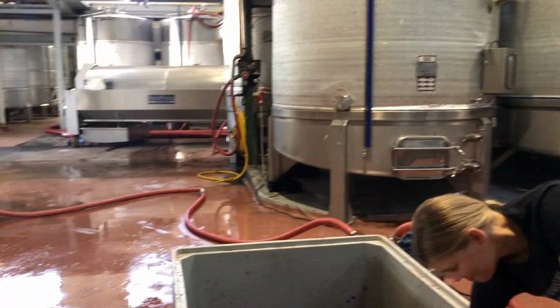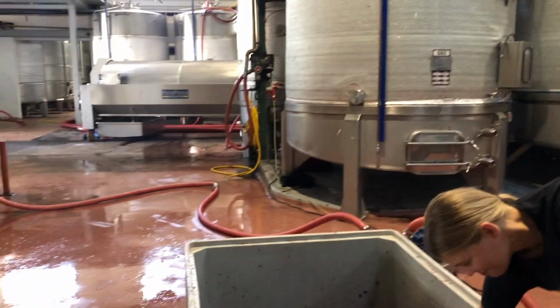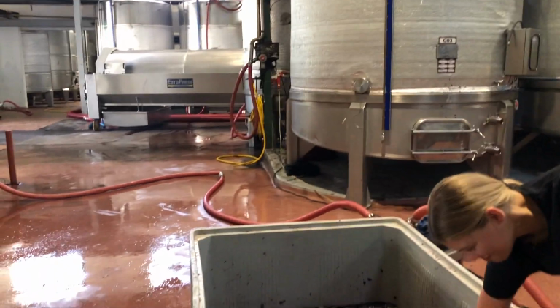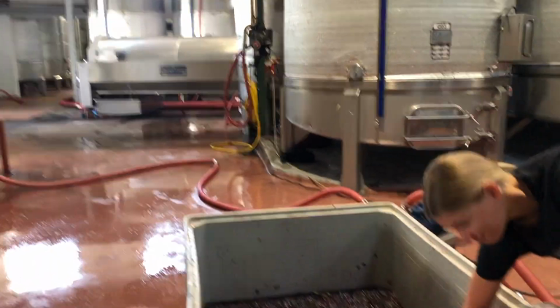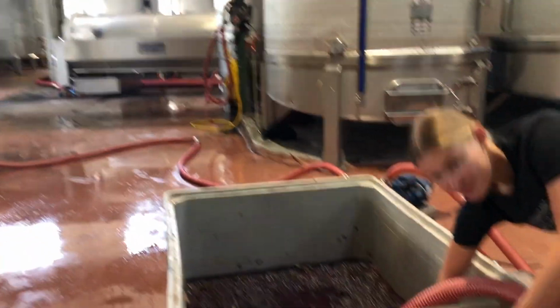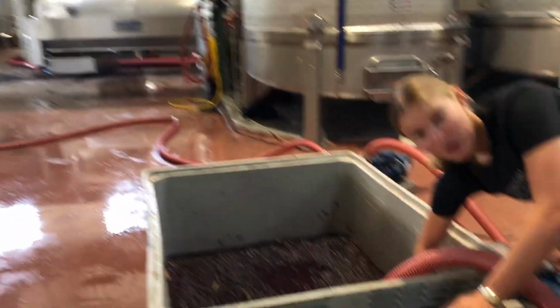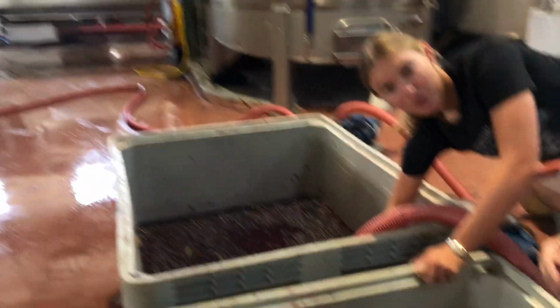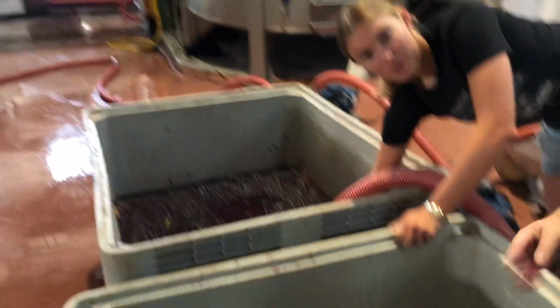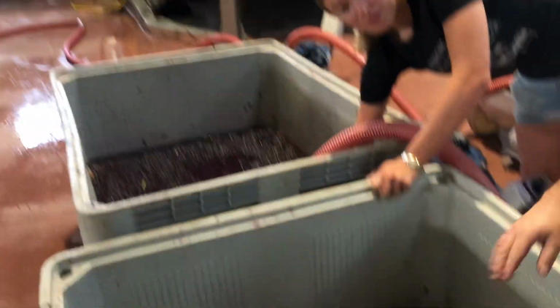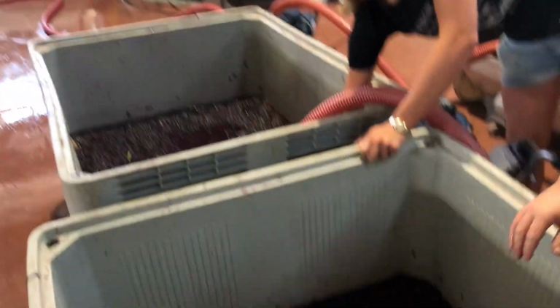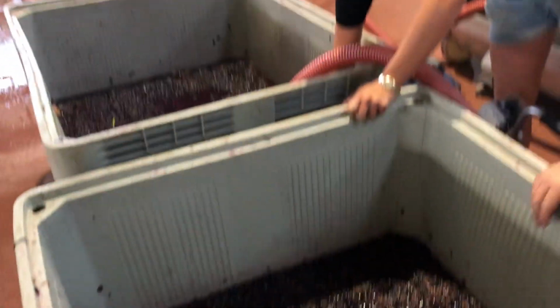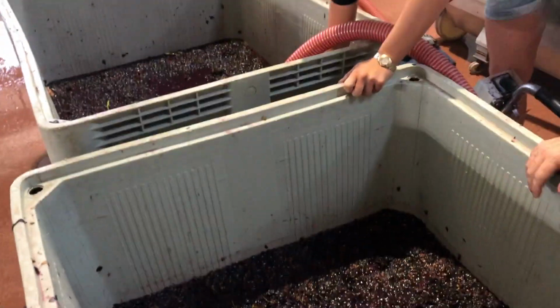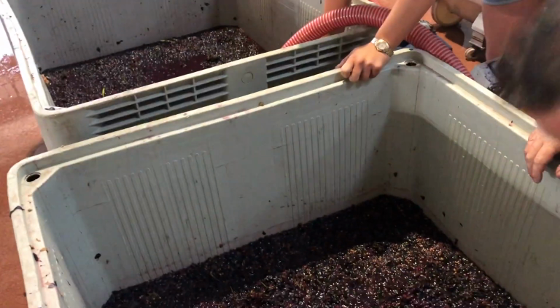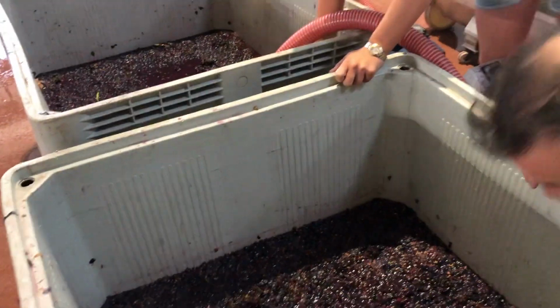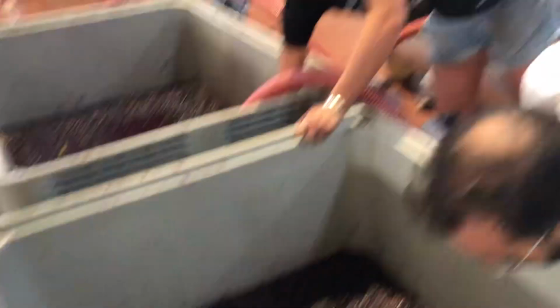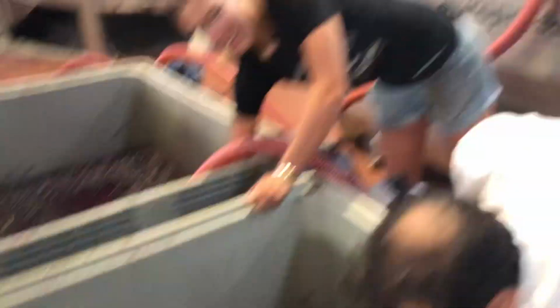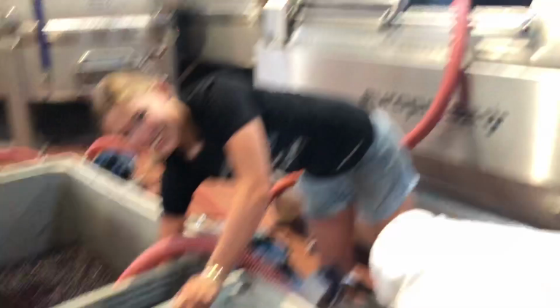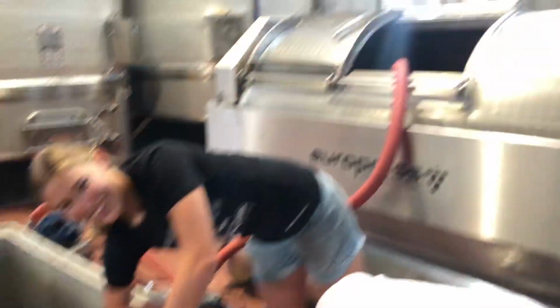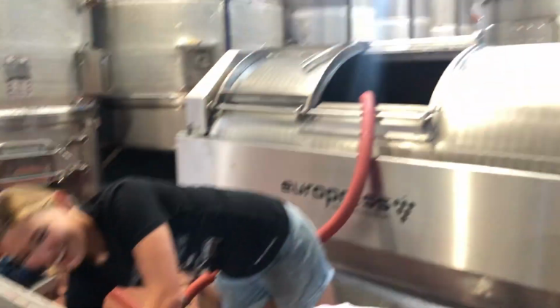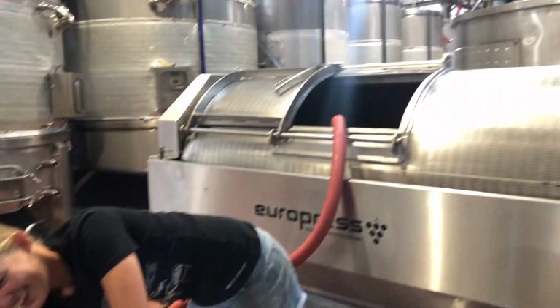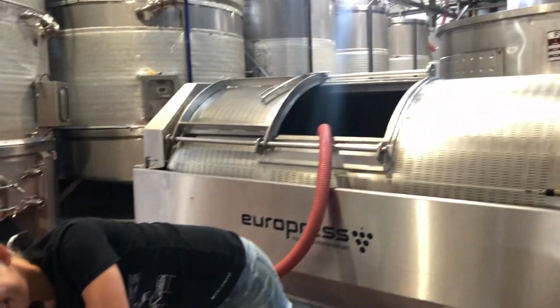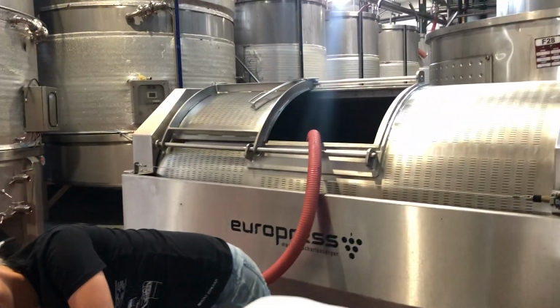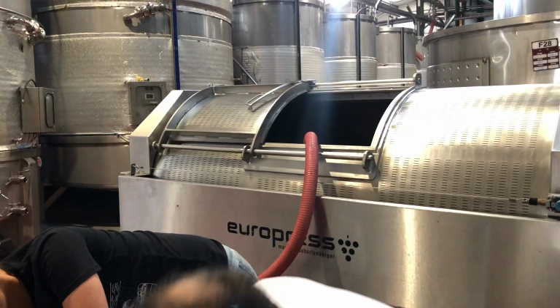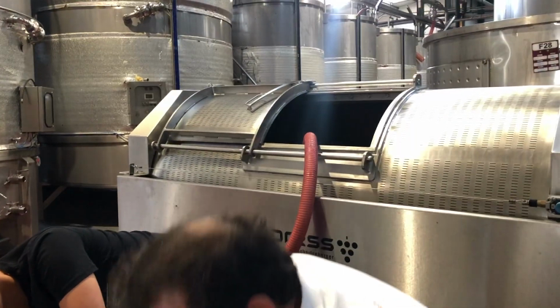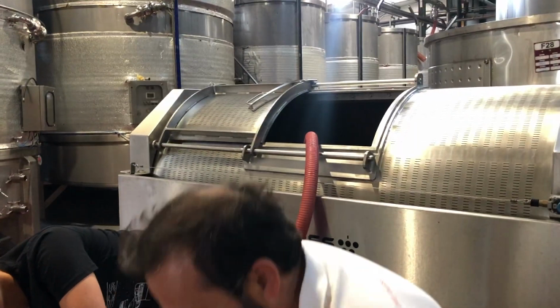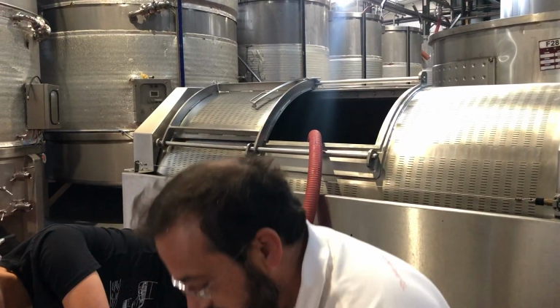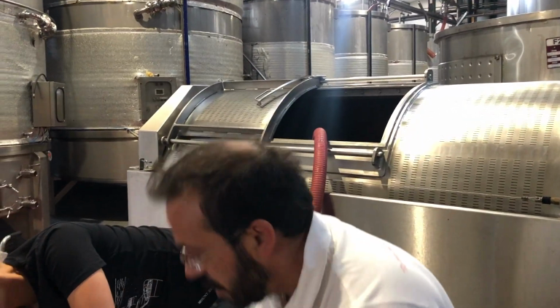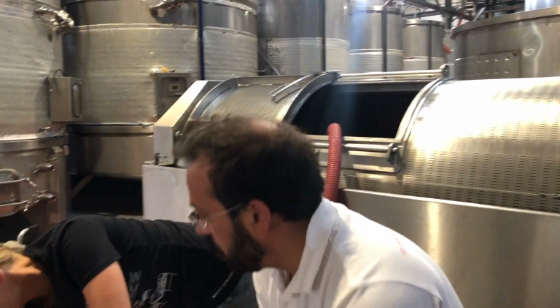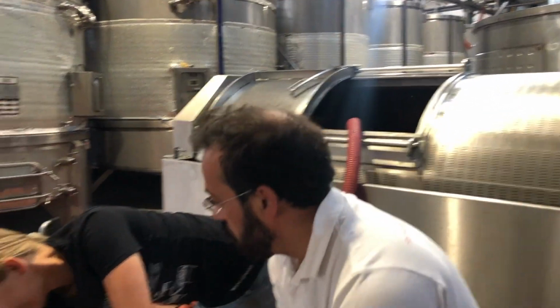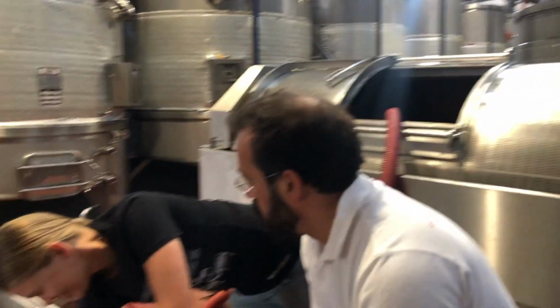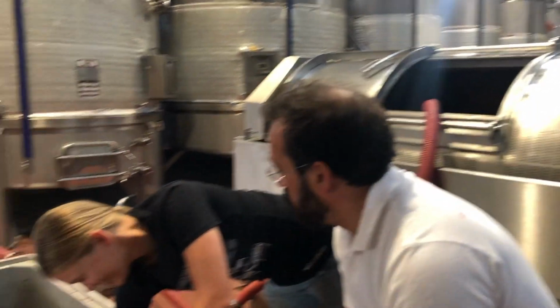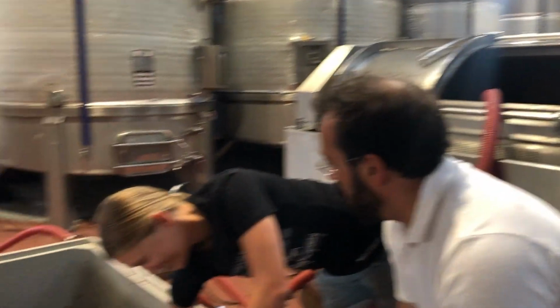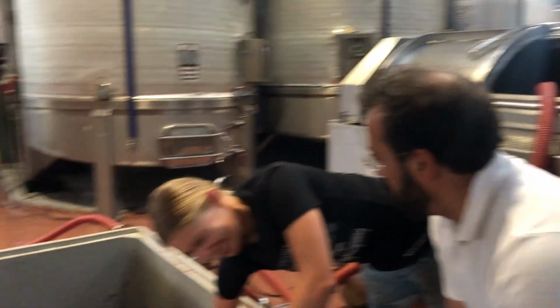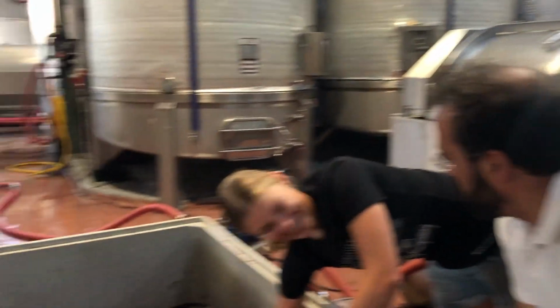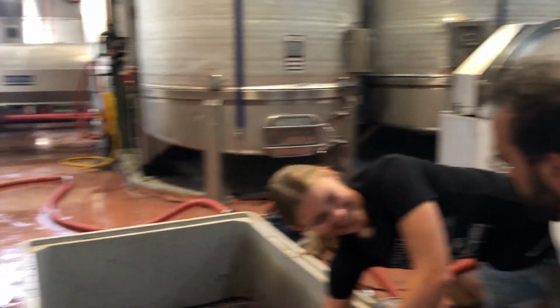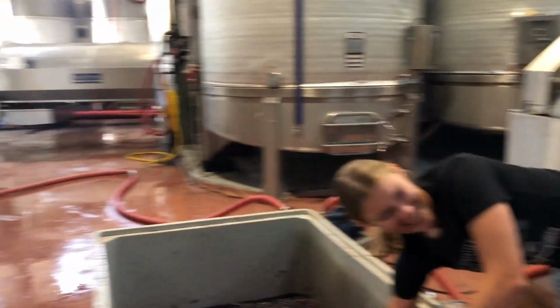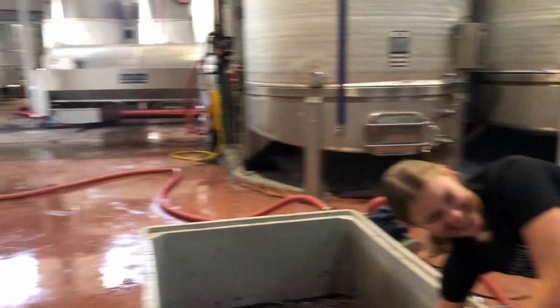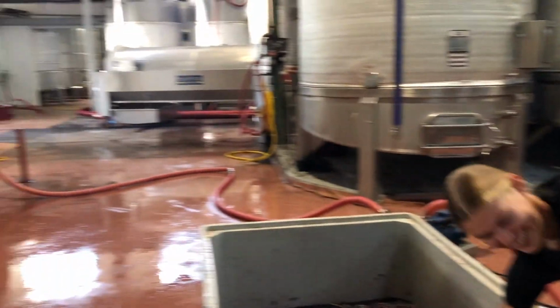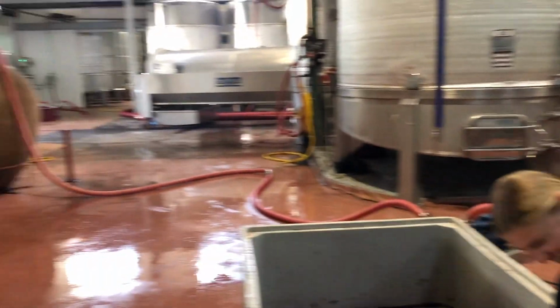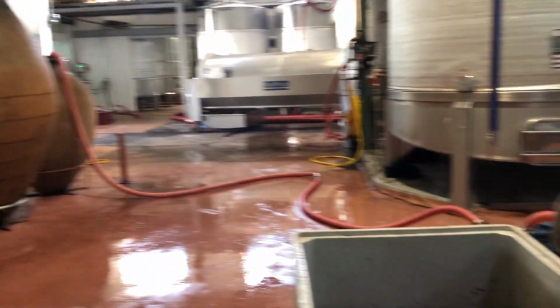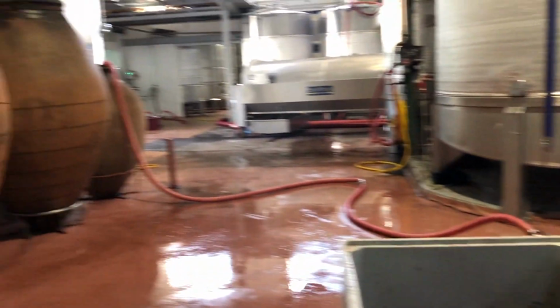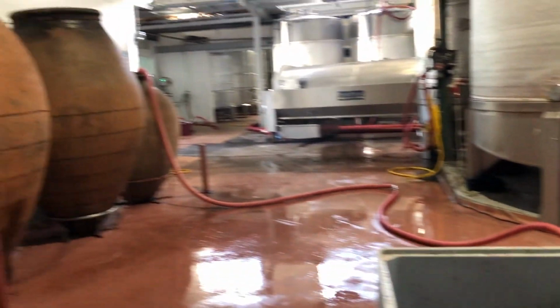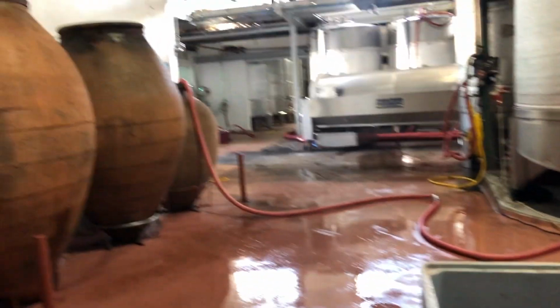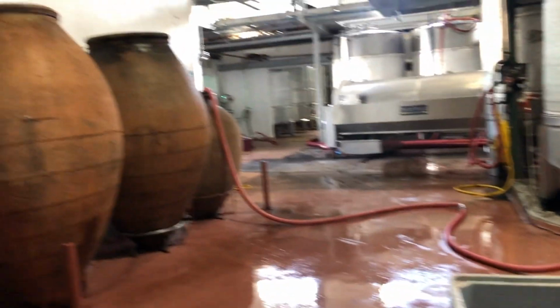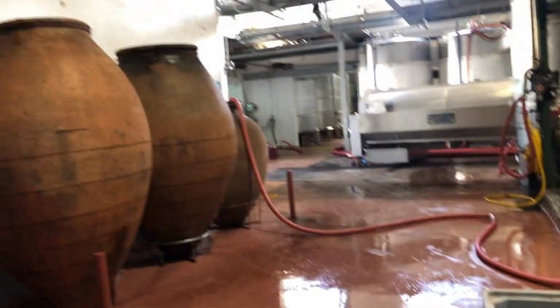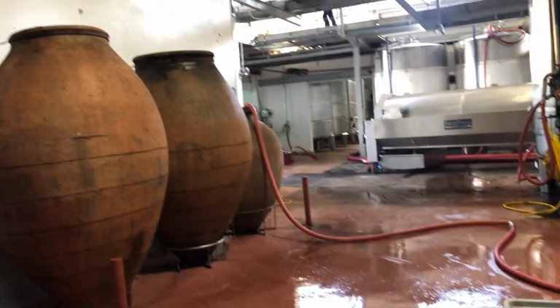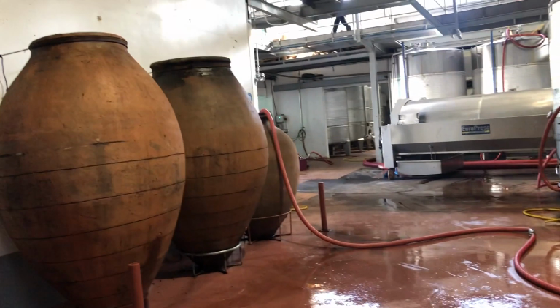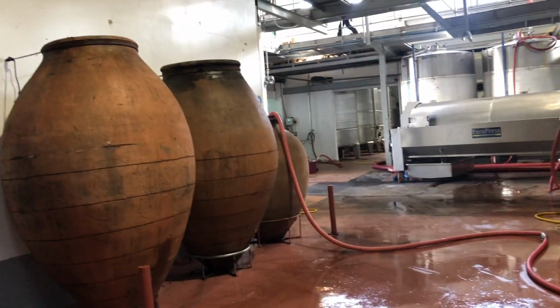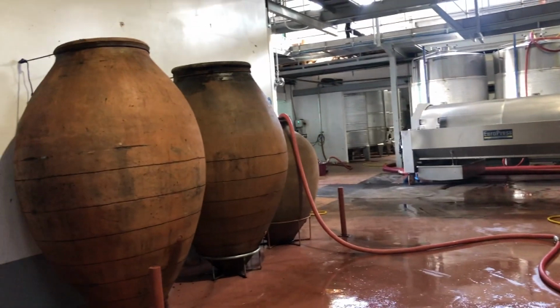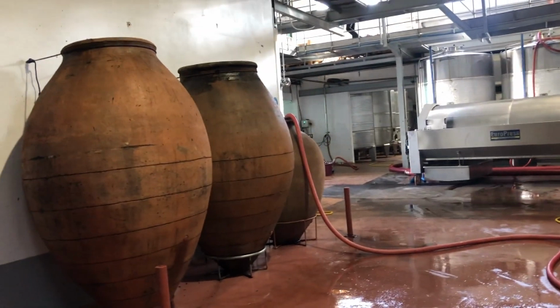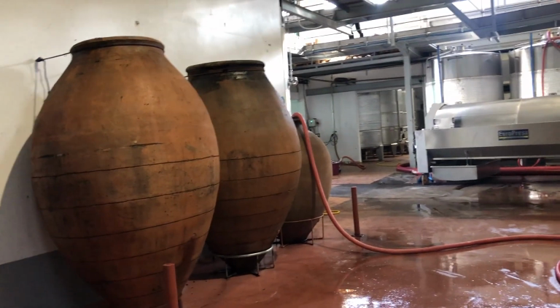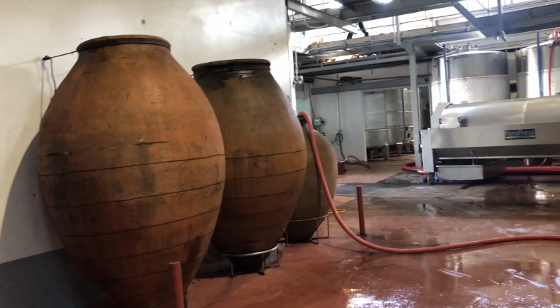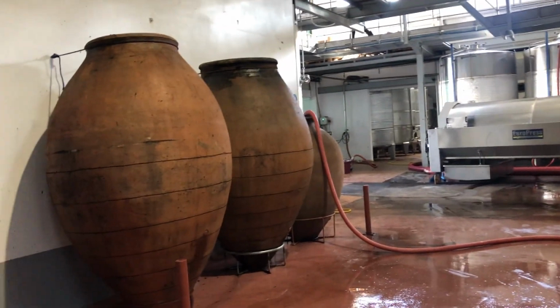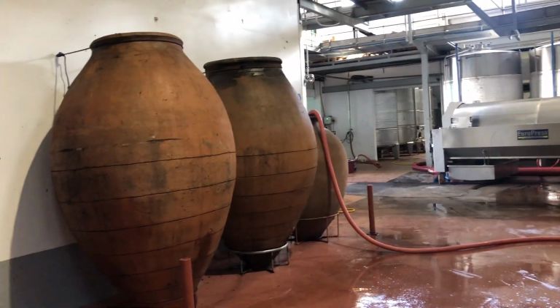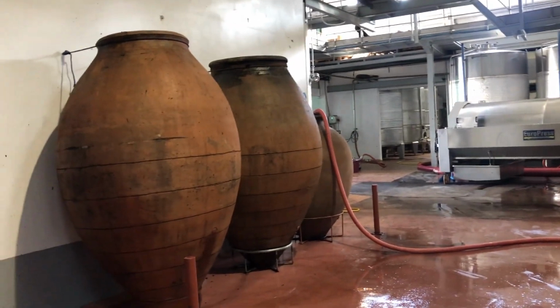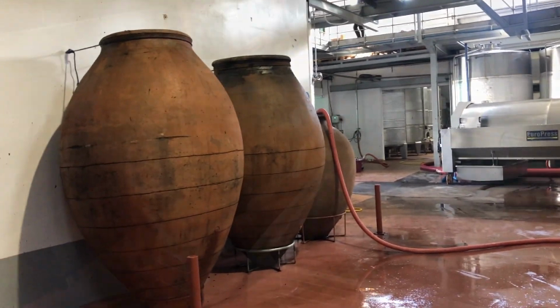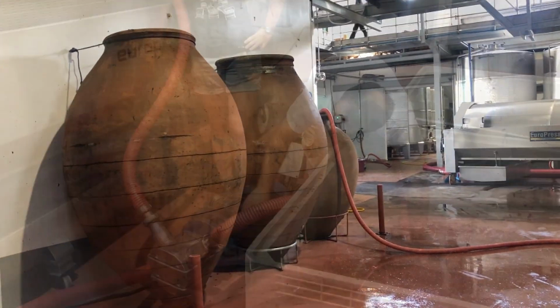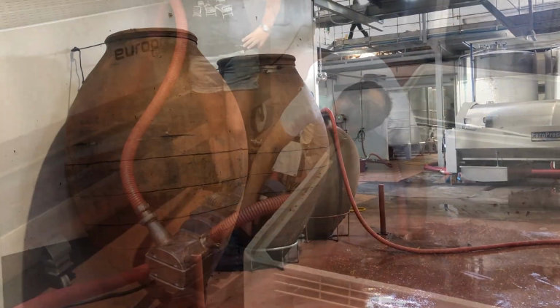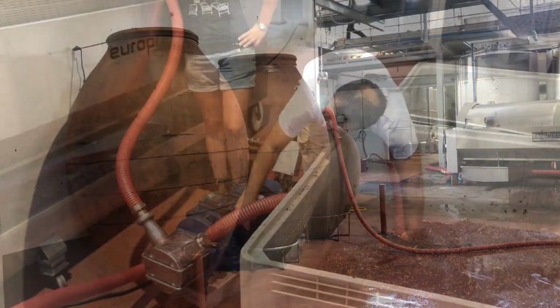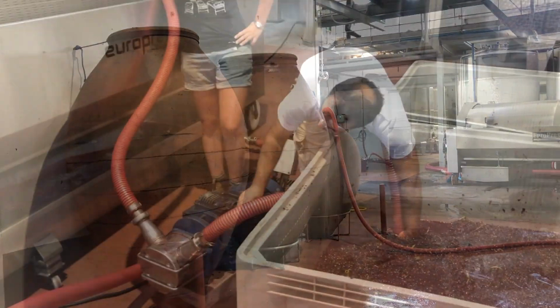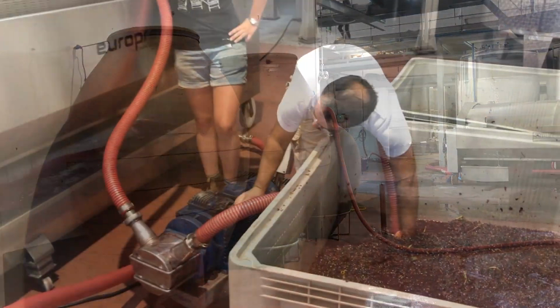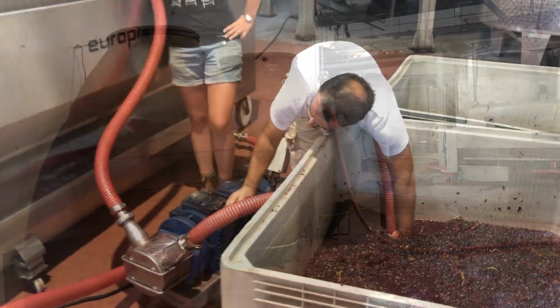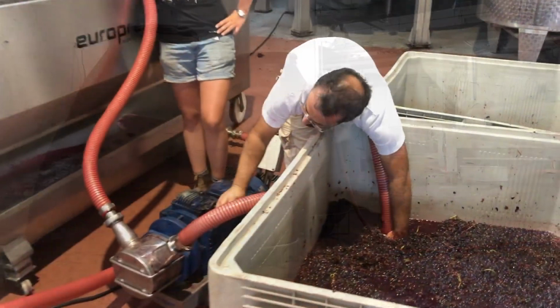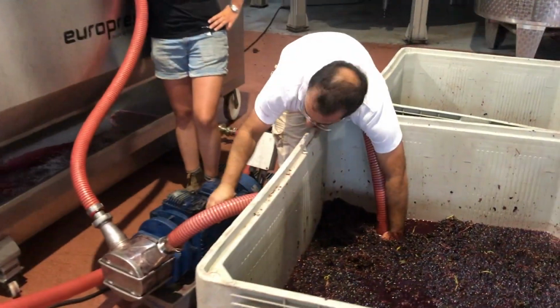So this is going to go from here into the press. Yes, we will try to do that now. And then into the talha. Yes, into the talha.